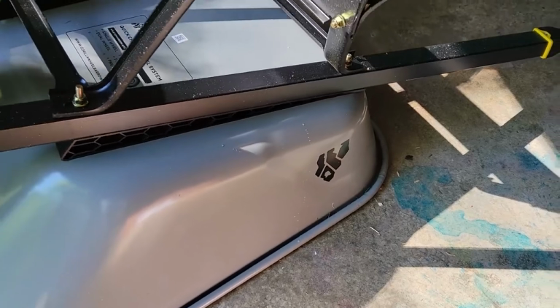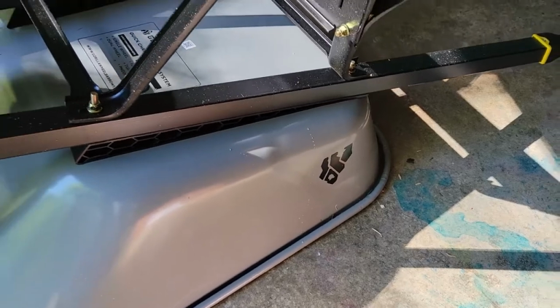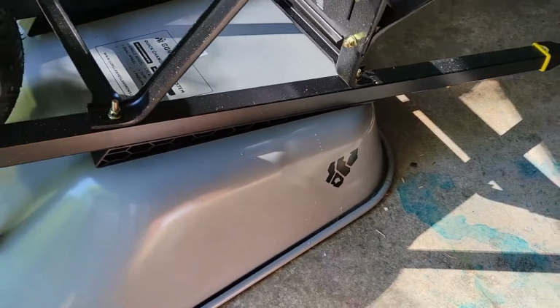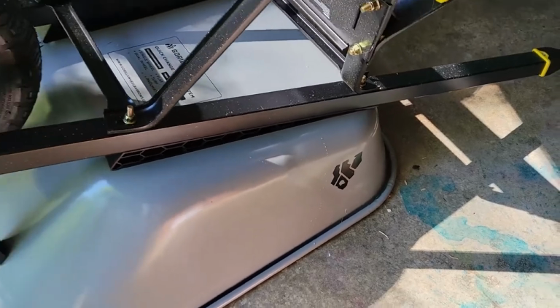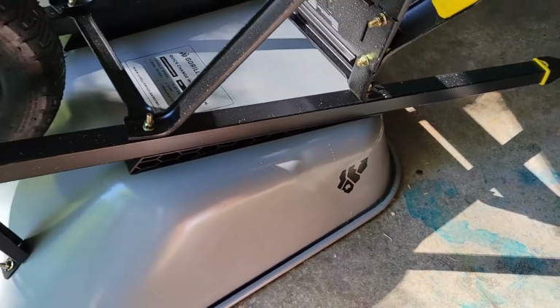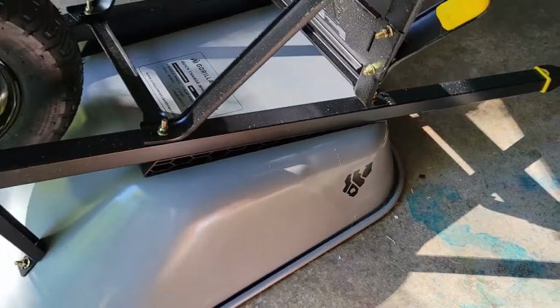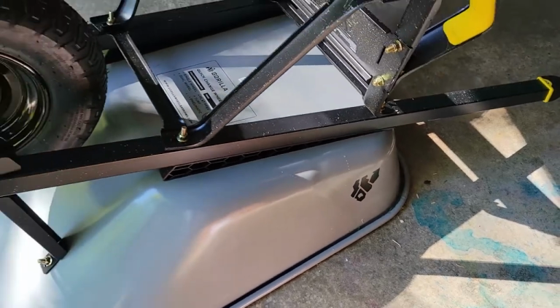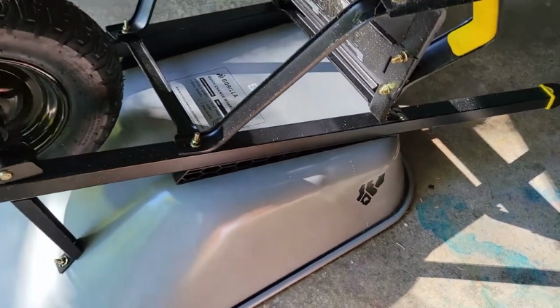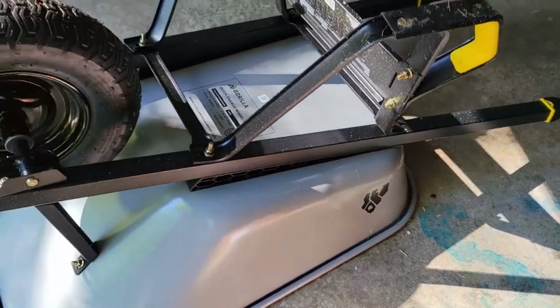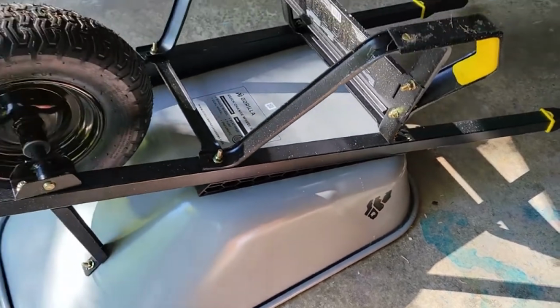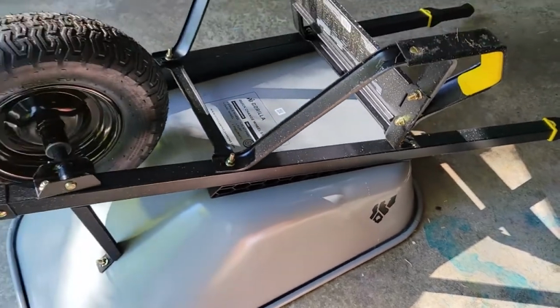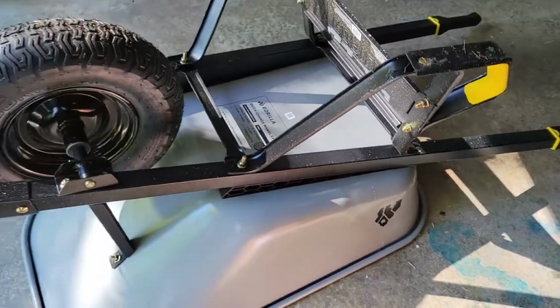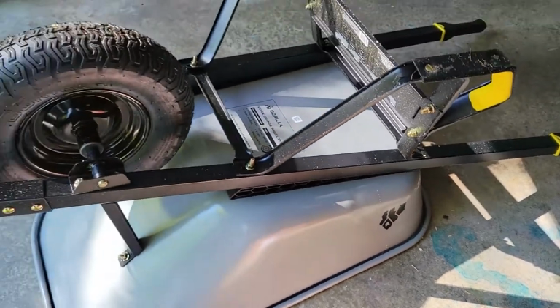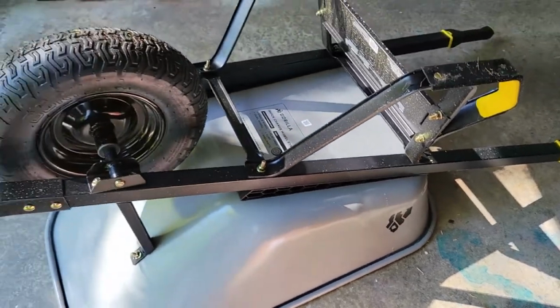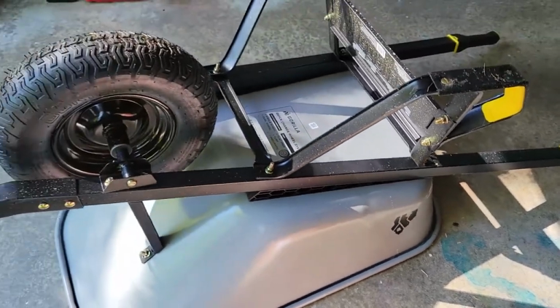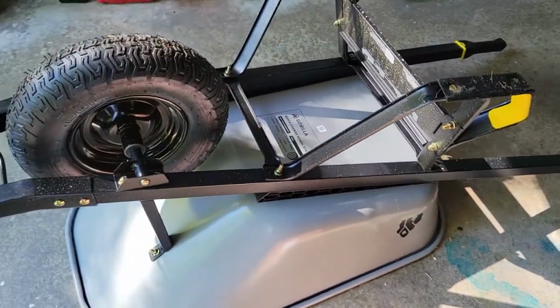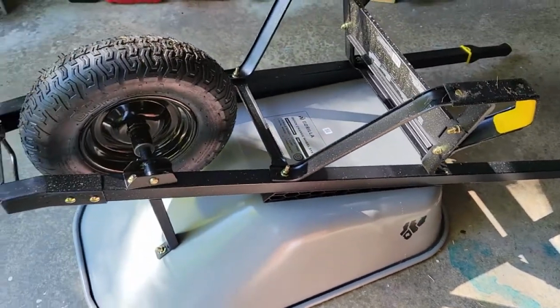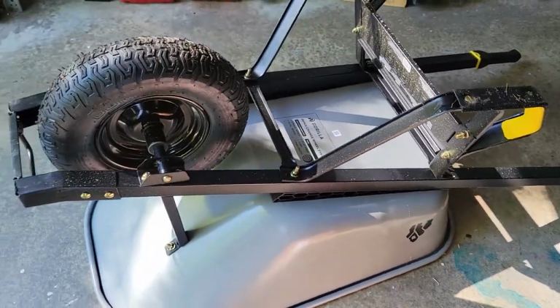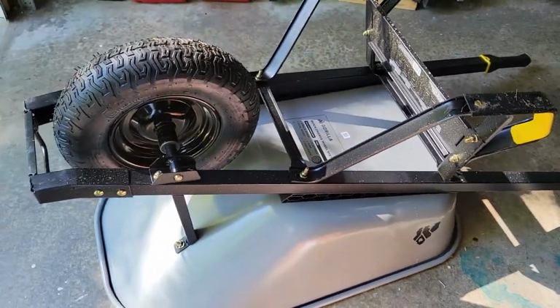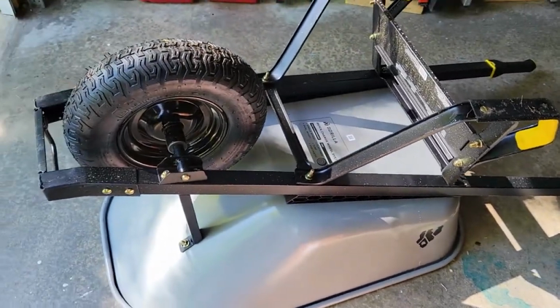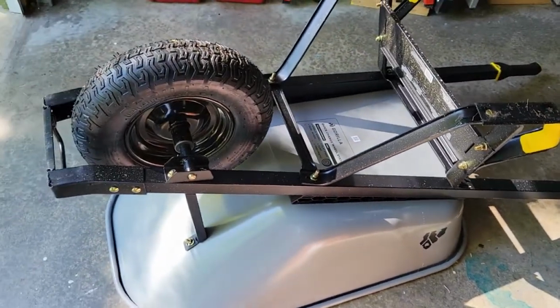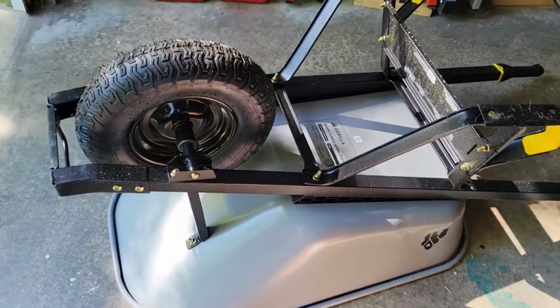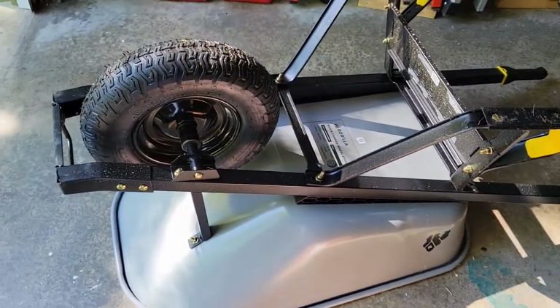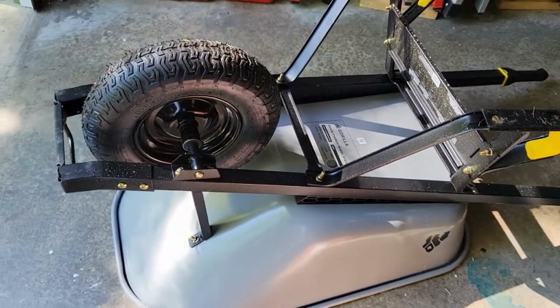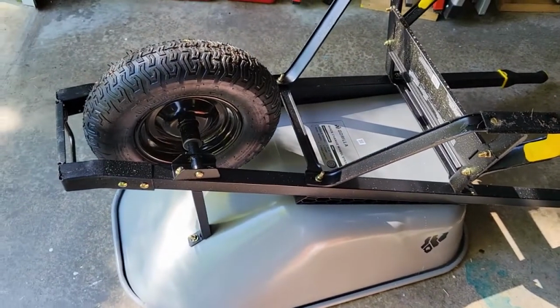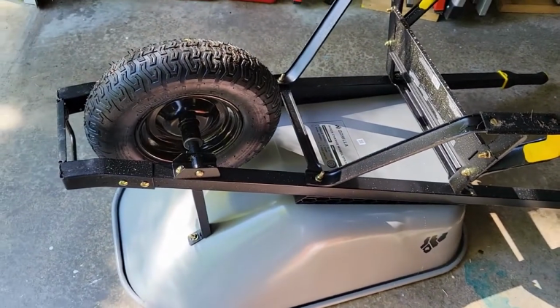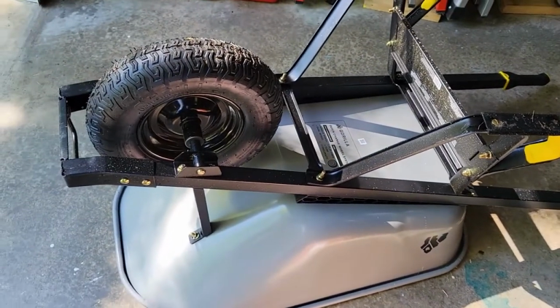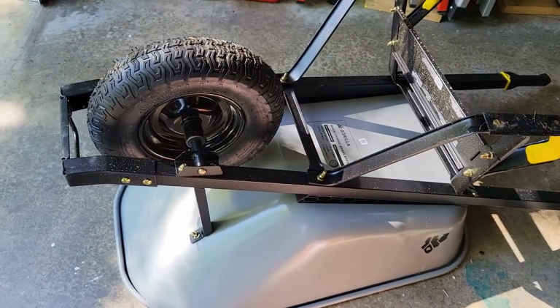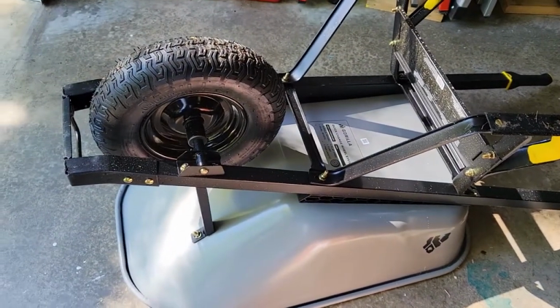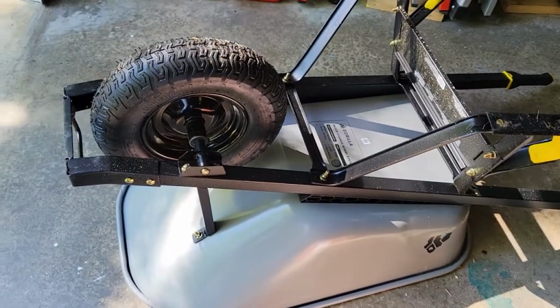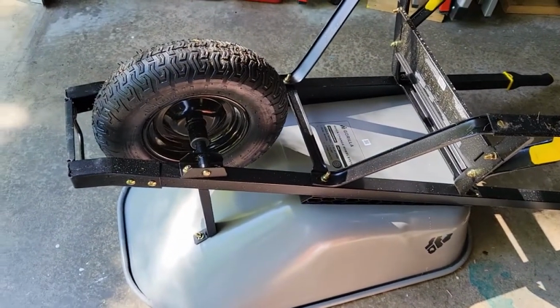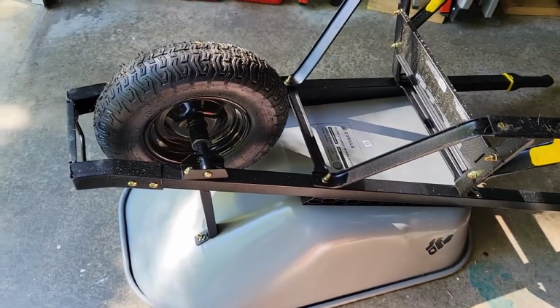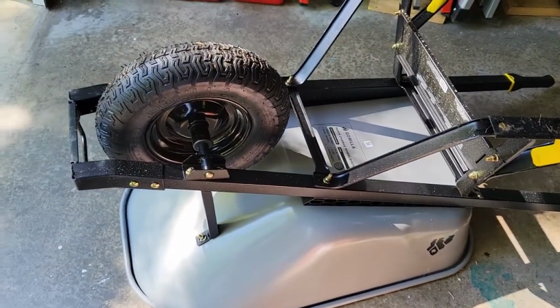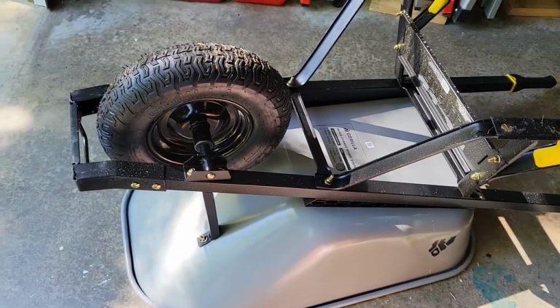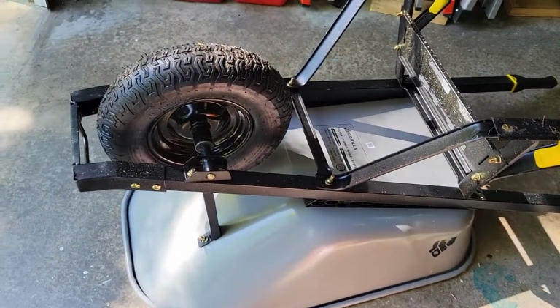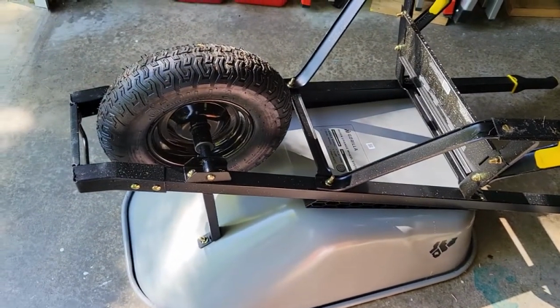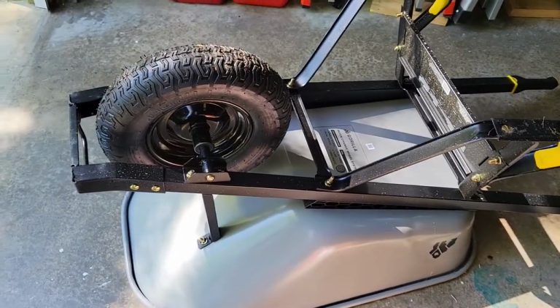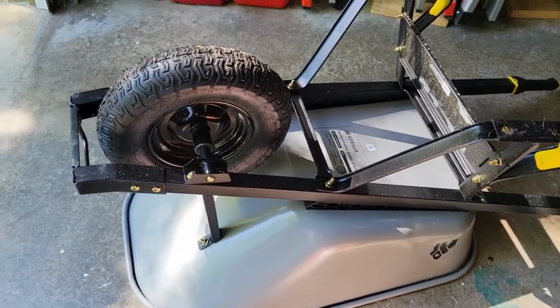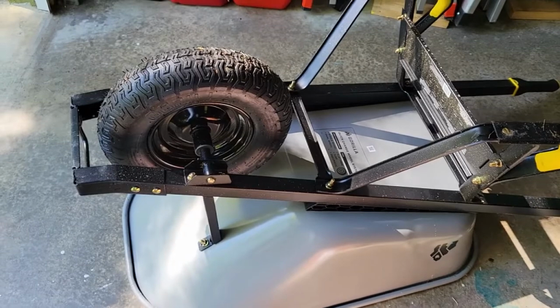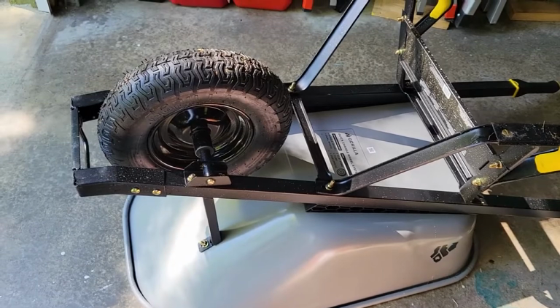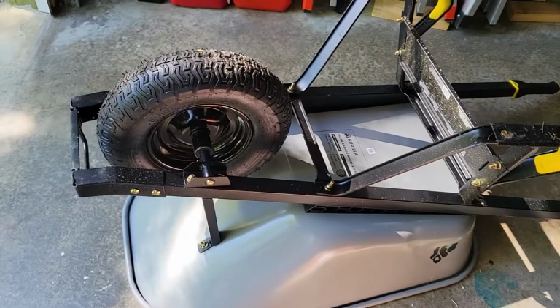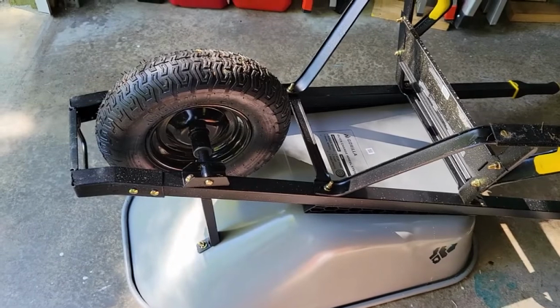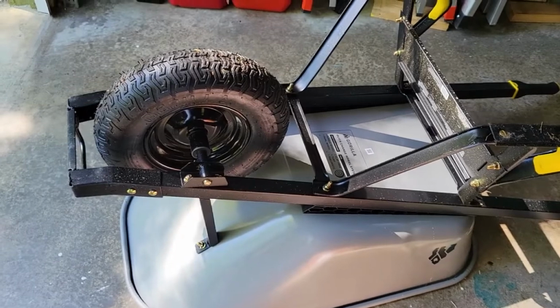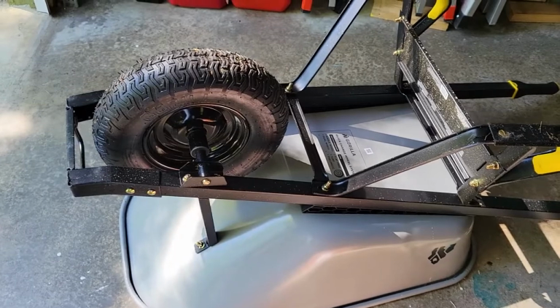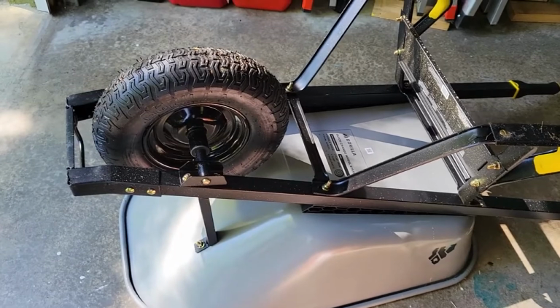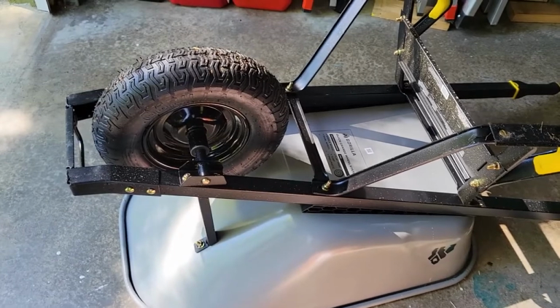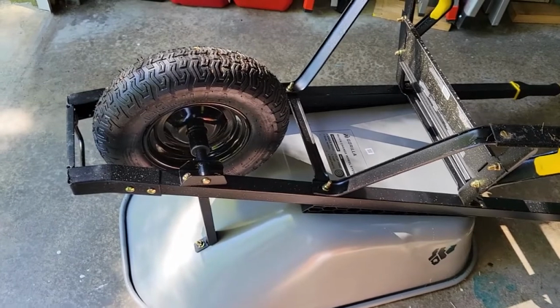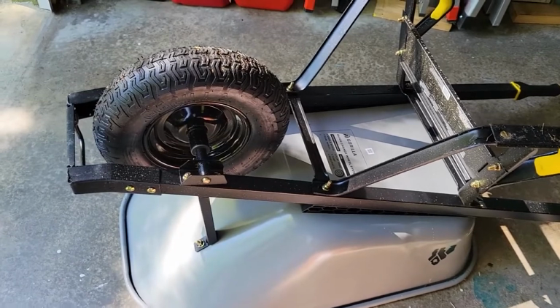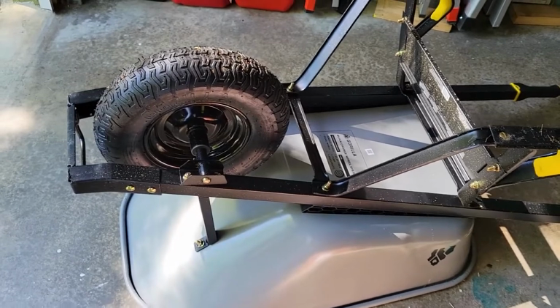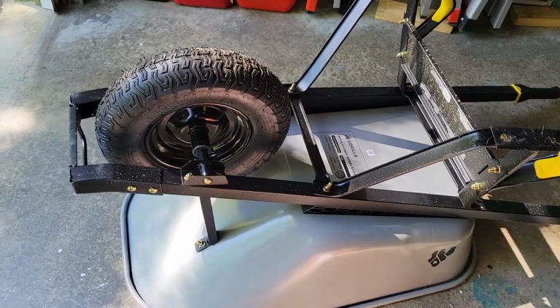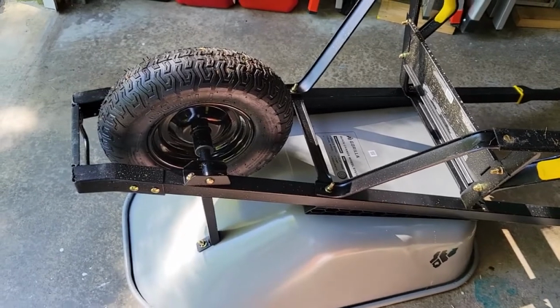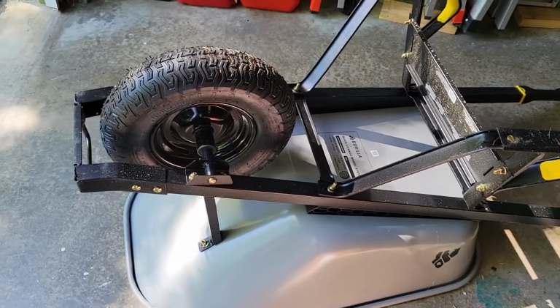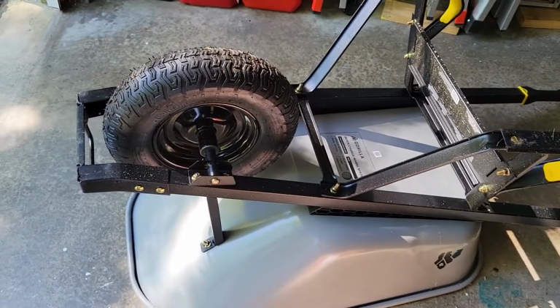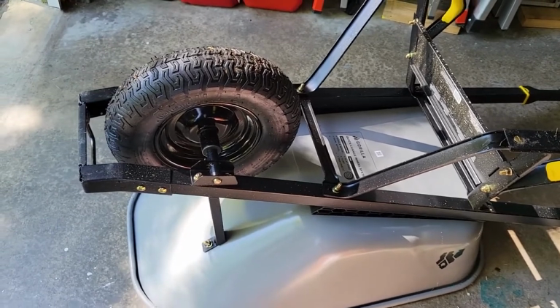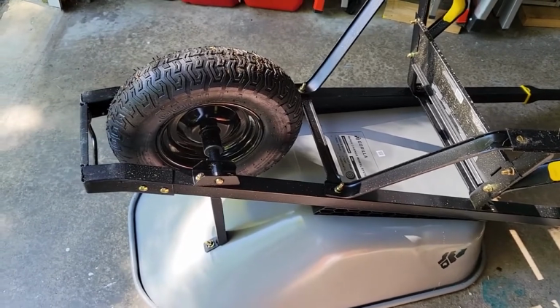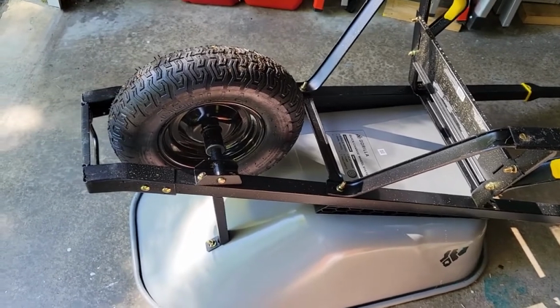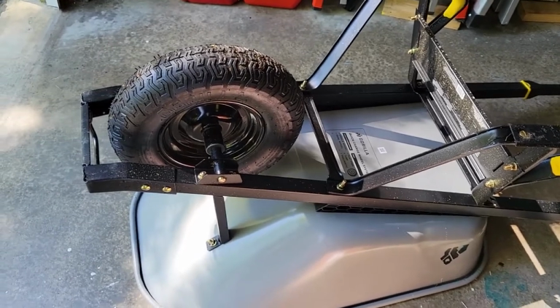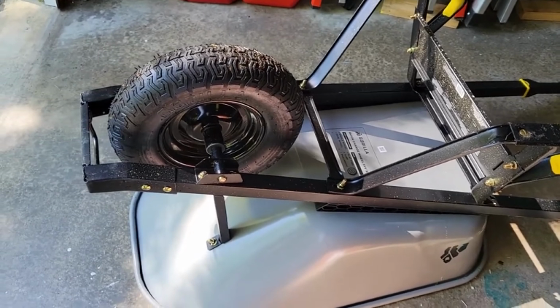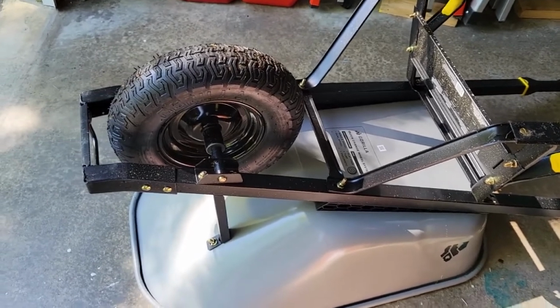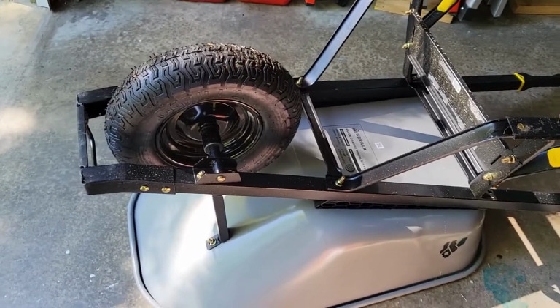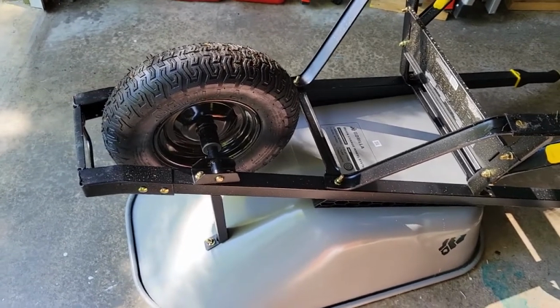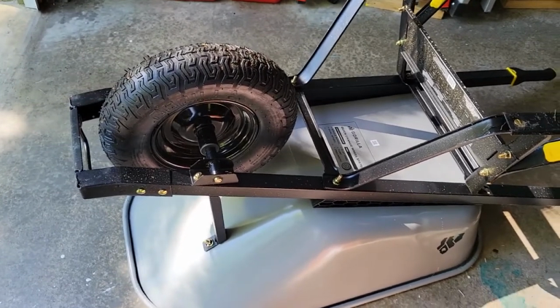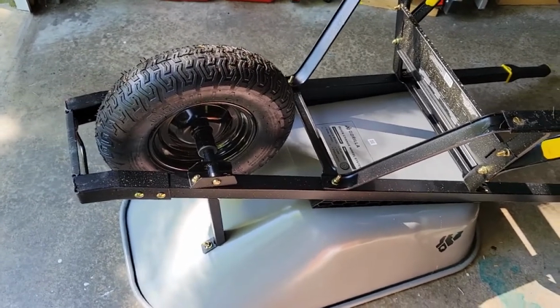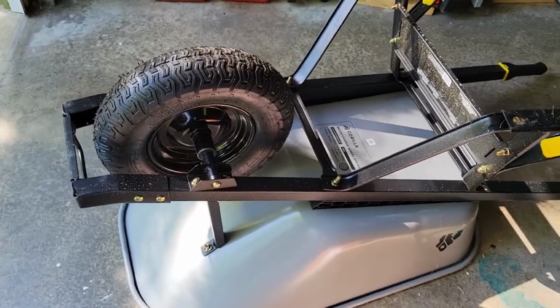Why is my Gorilla wheelbarrow upside down? Well, you might recall a few weeks ago I reviewed this wheelbarrow.